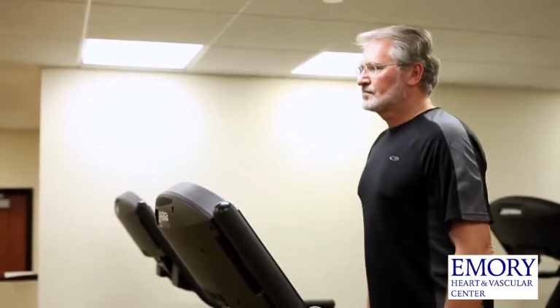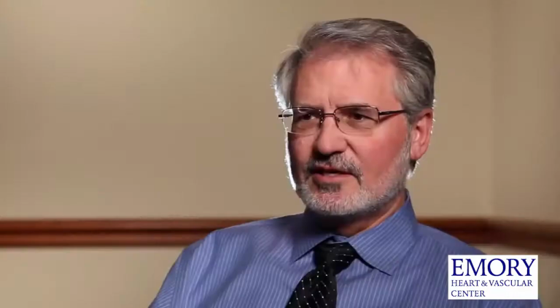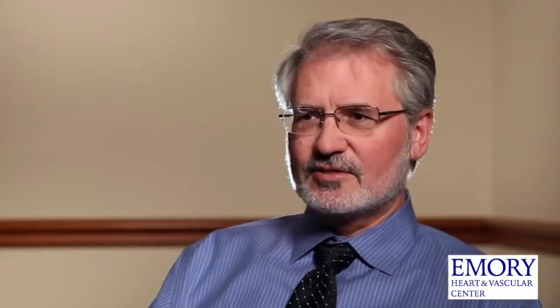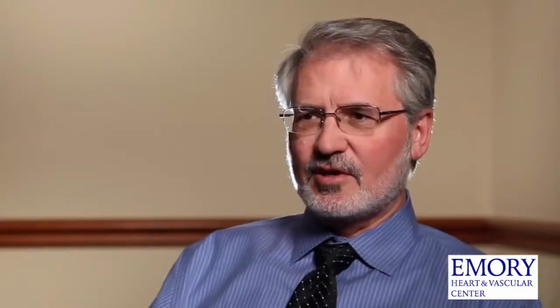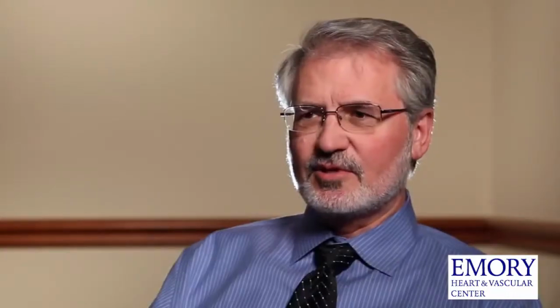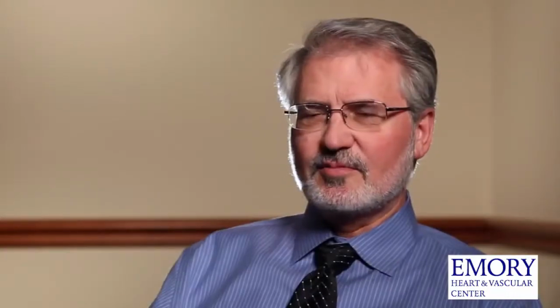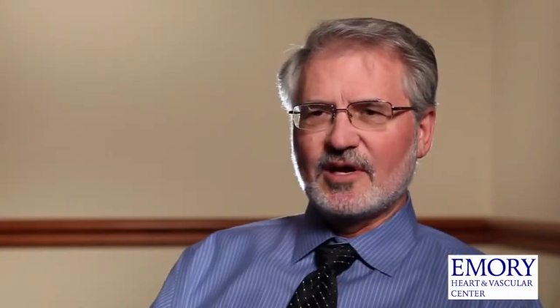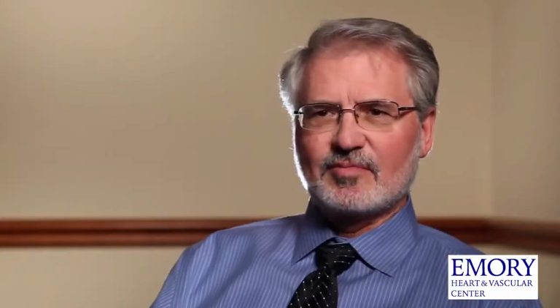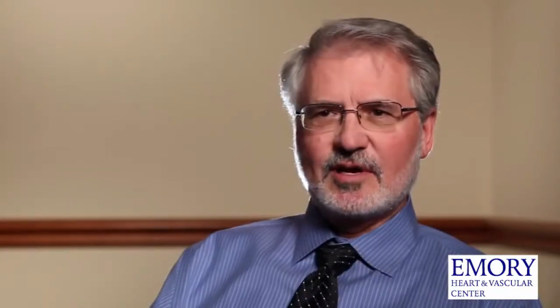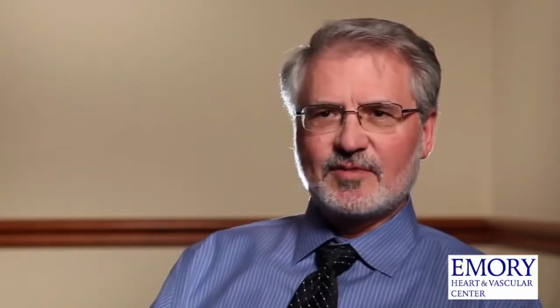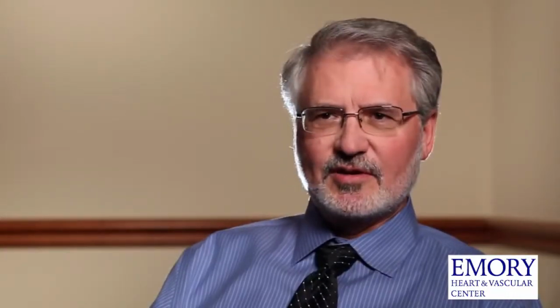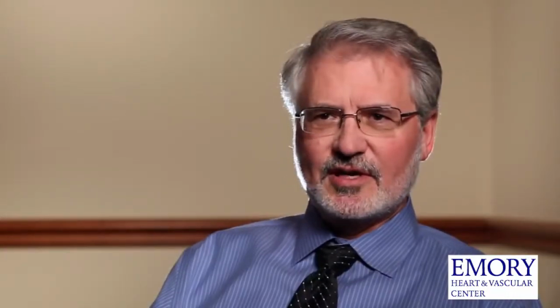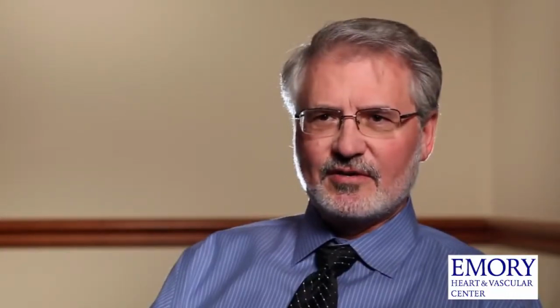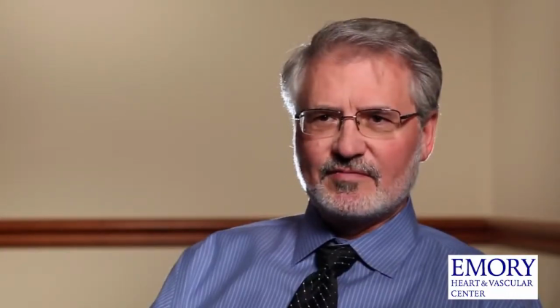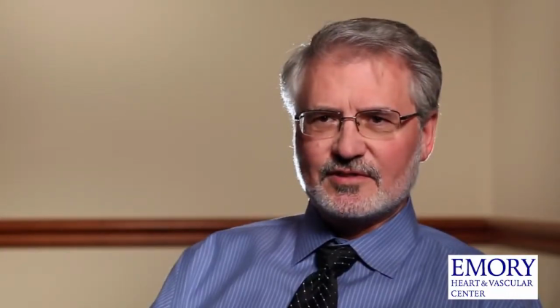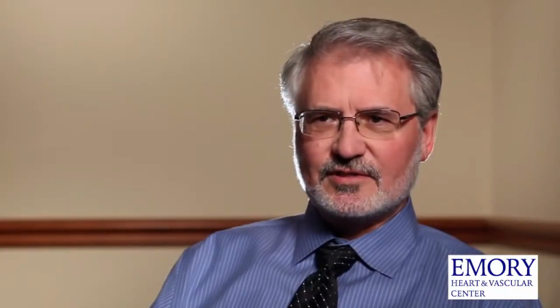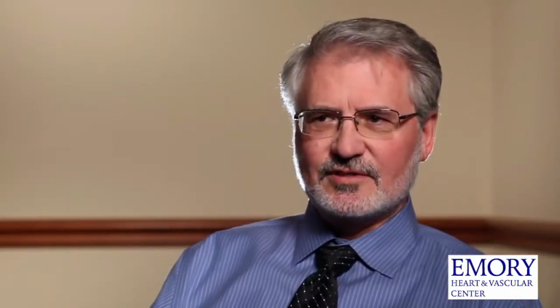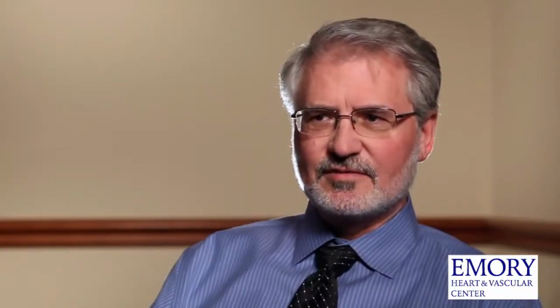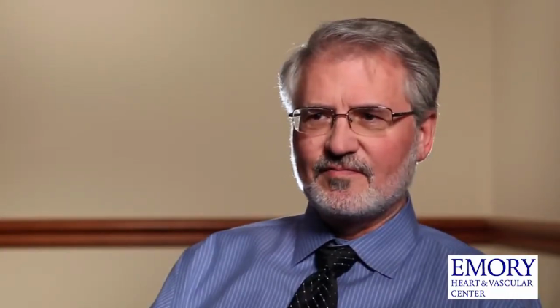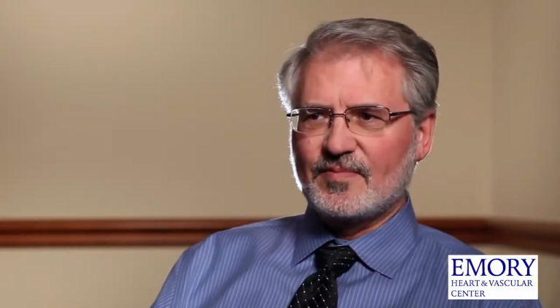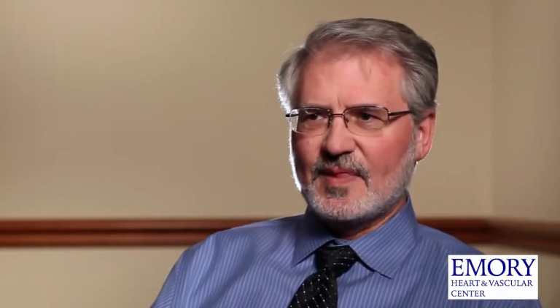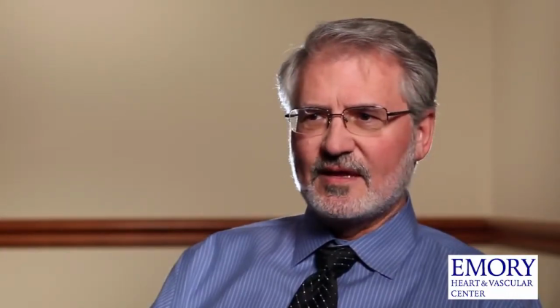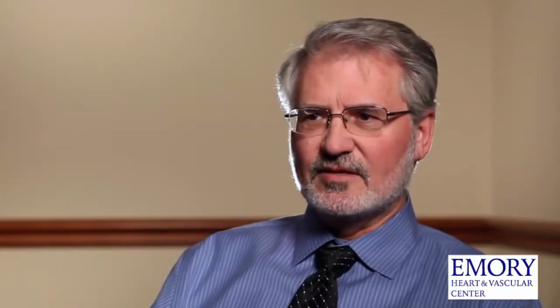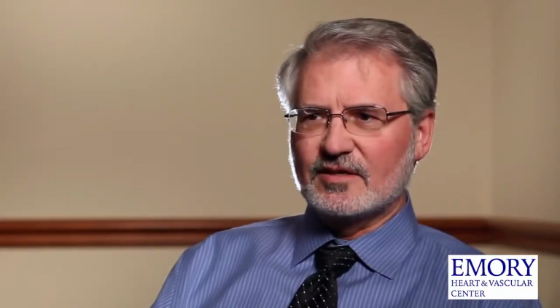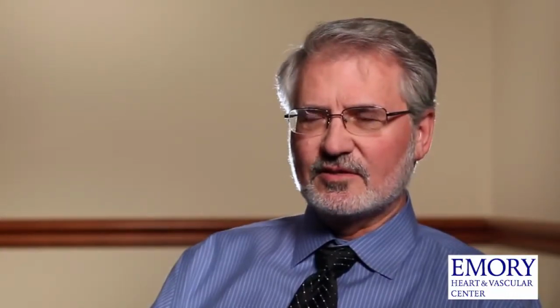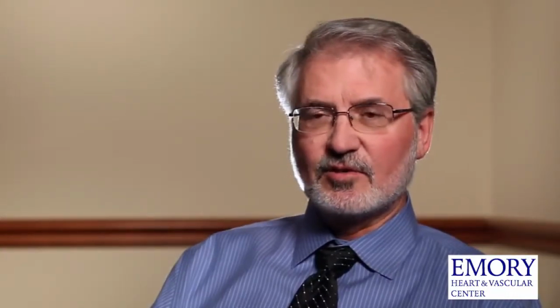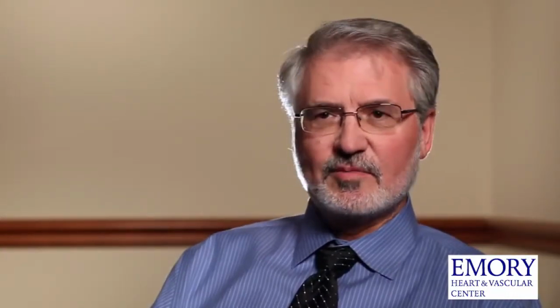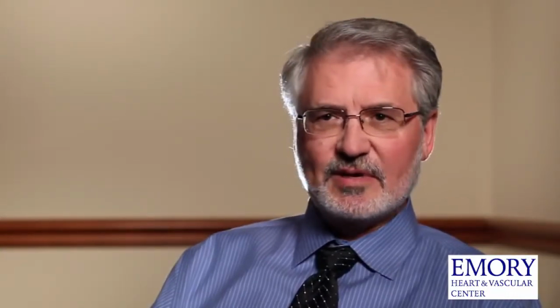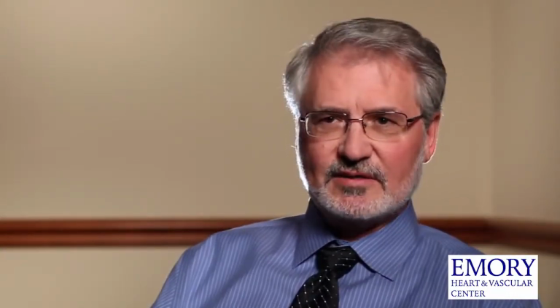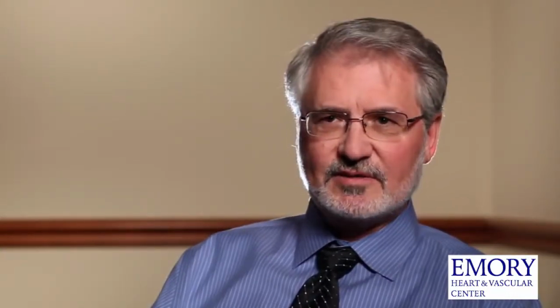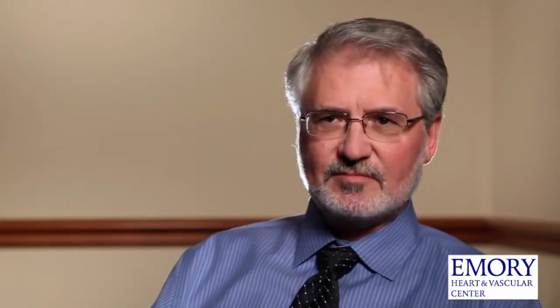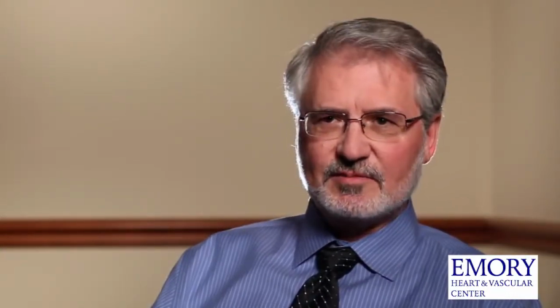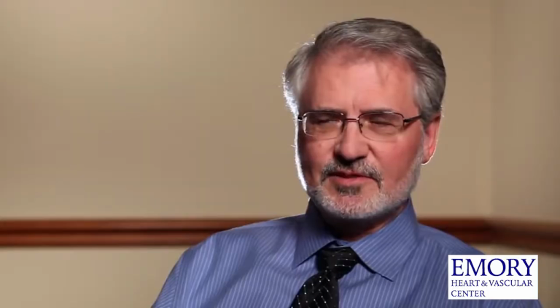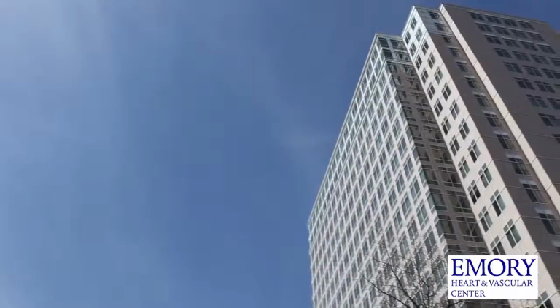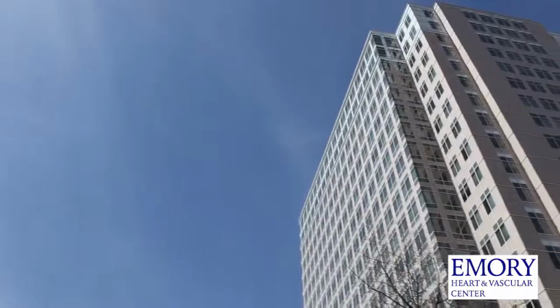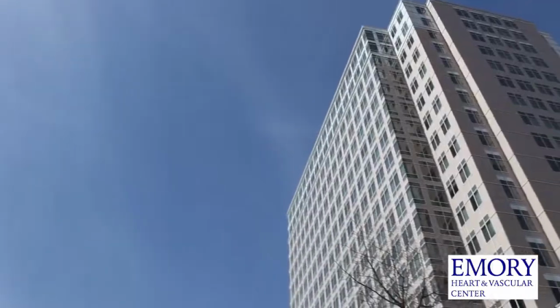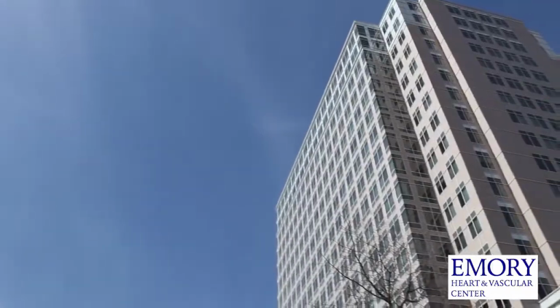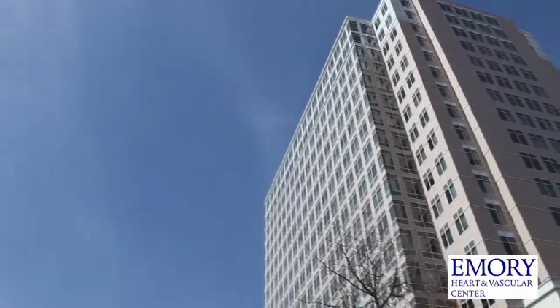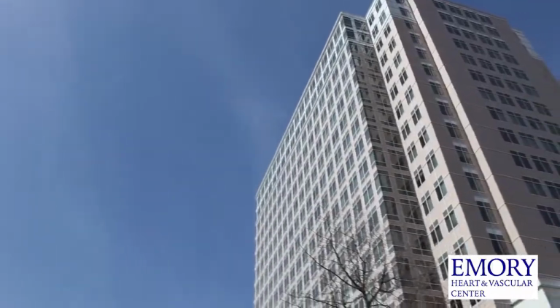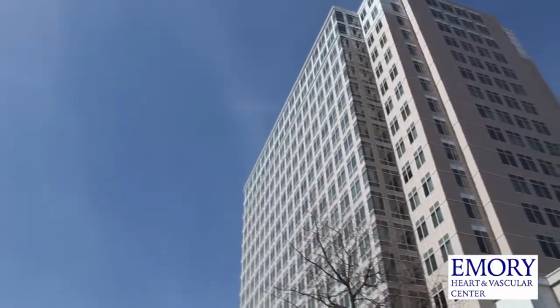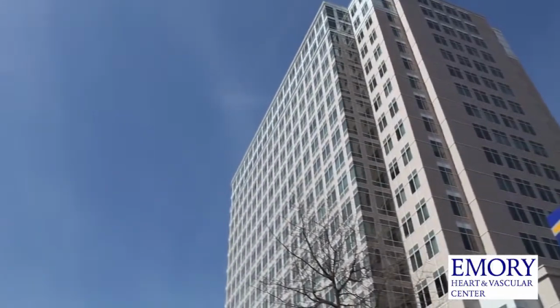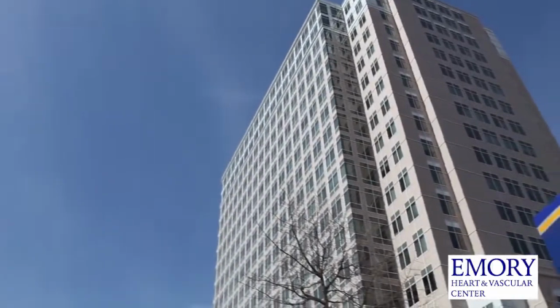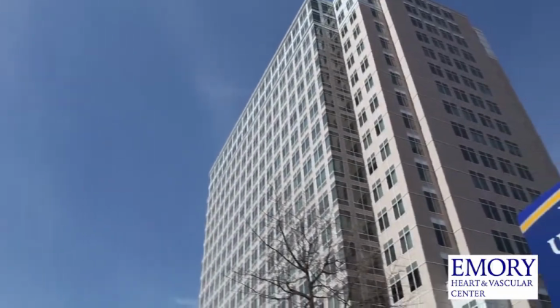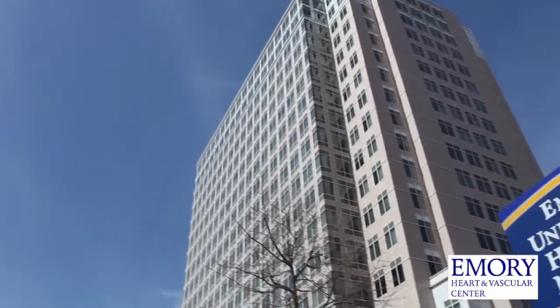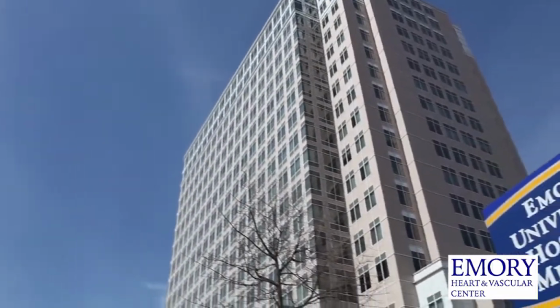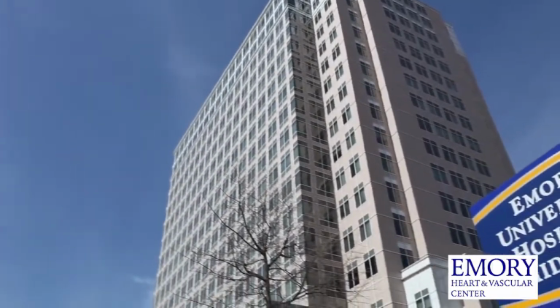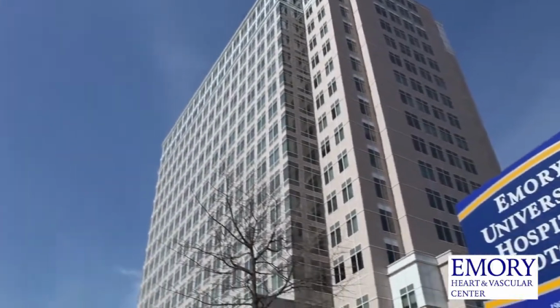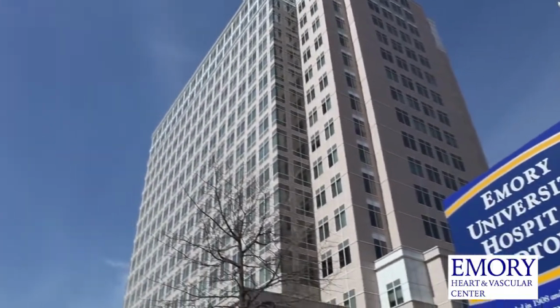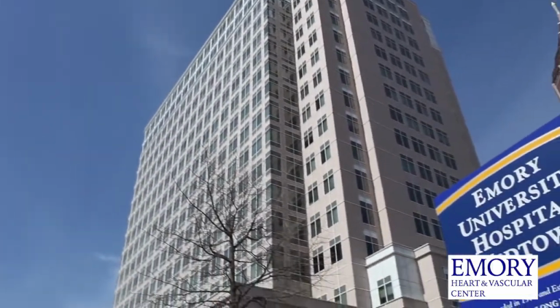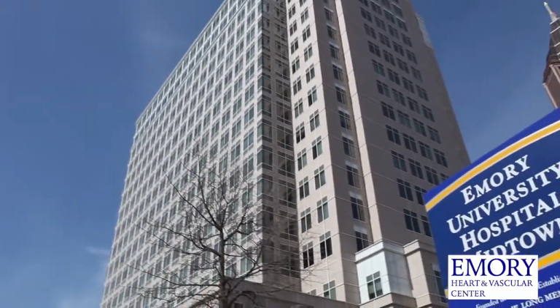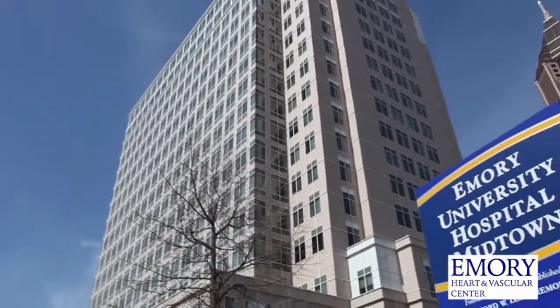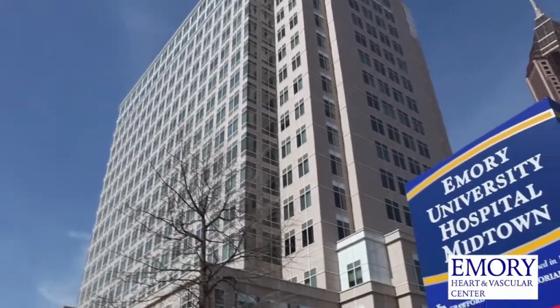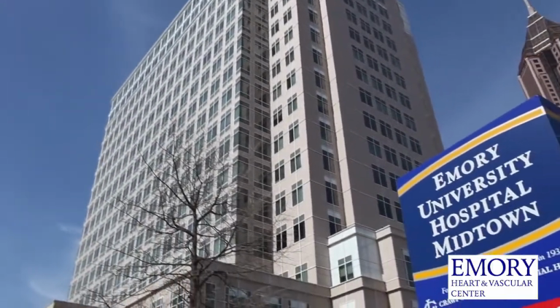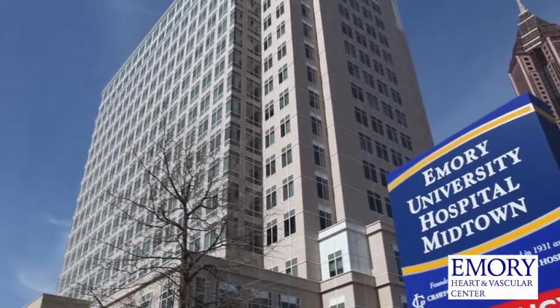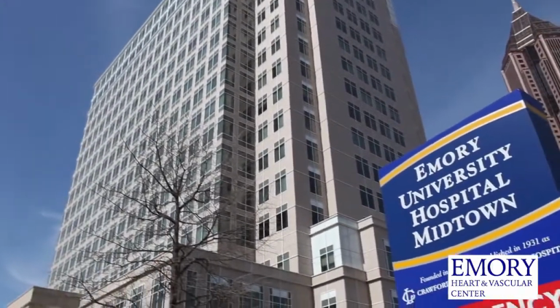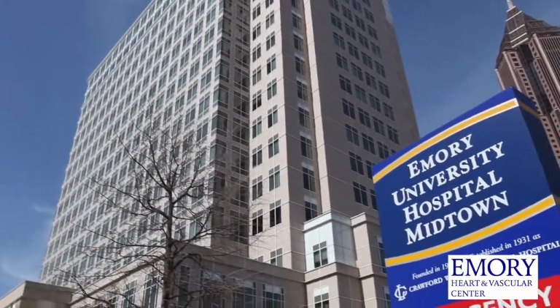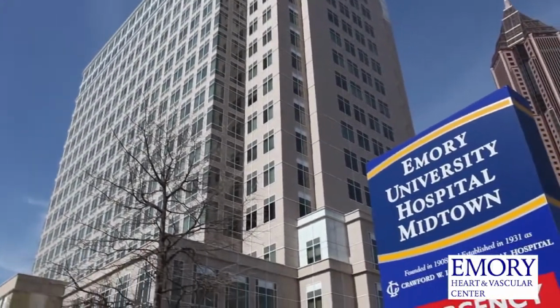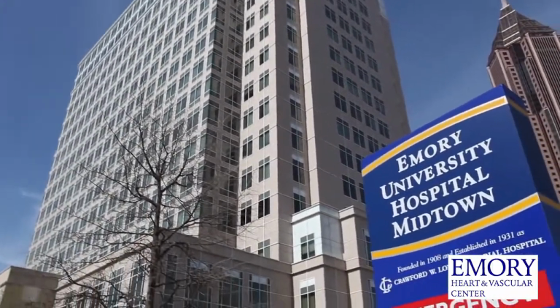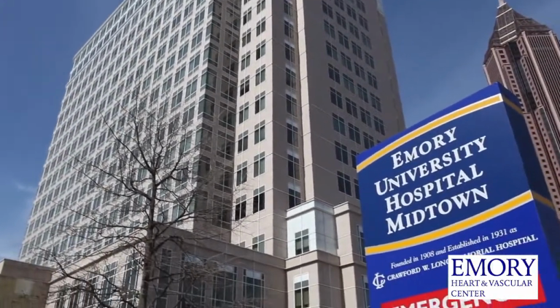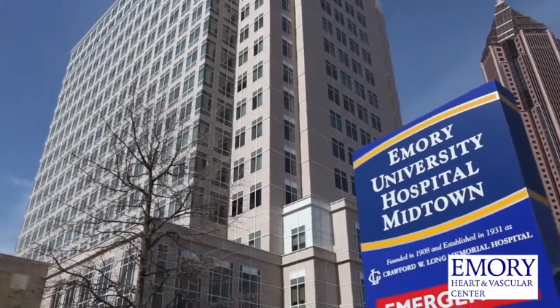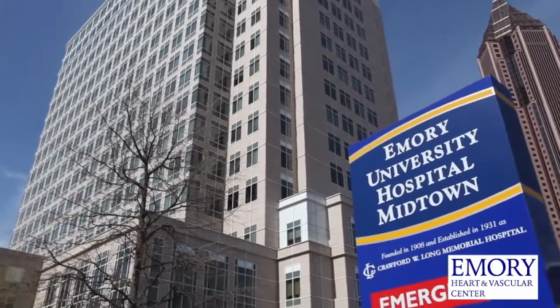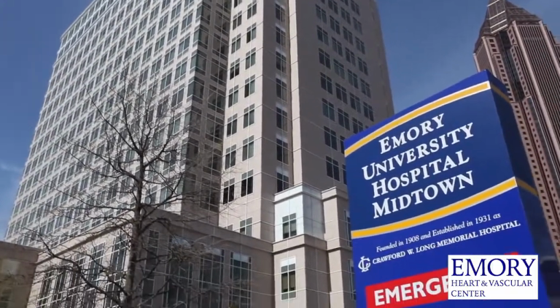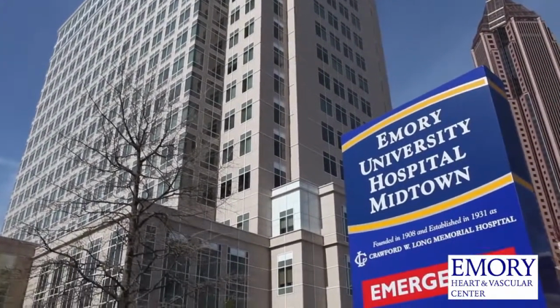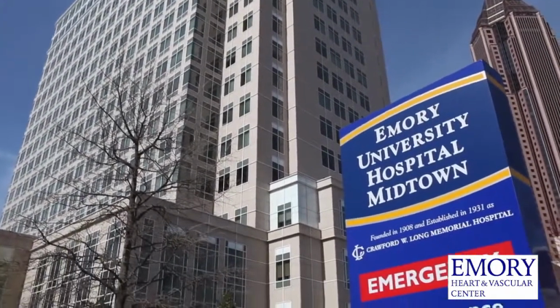So I went to my primary care physician and told him about the symptoms, and he made an appointment with the cardiology services at Emory Midtown.